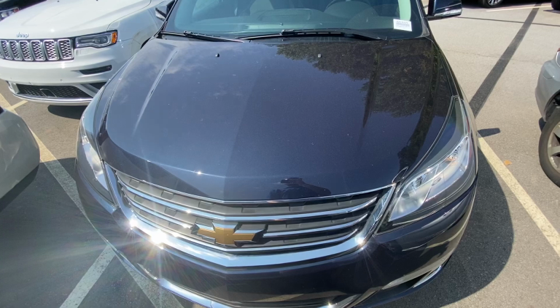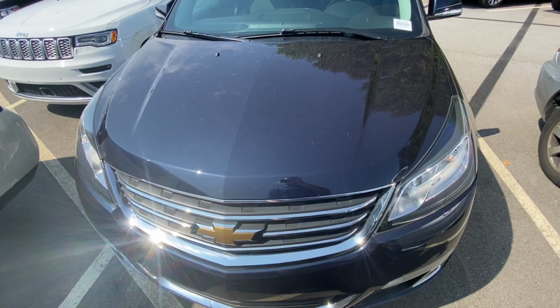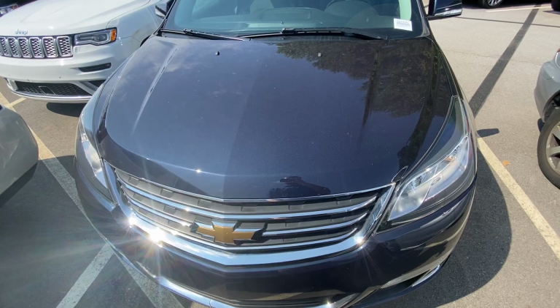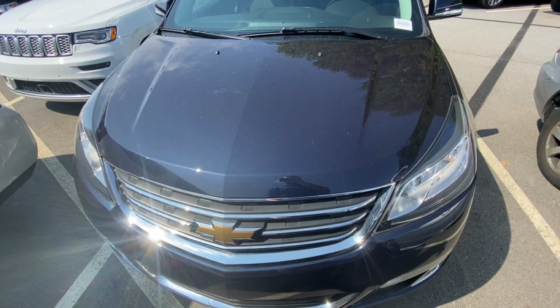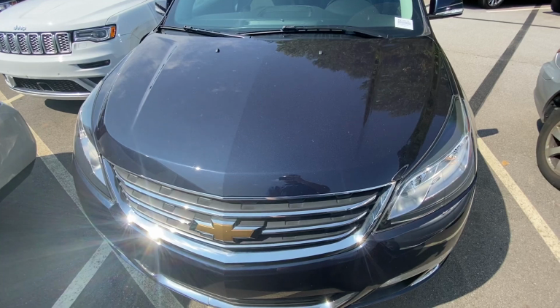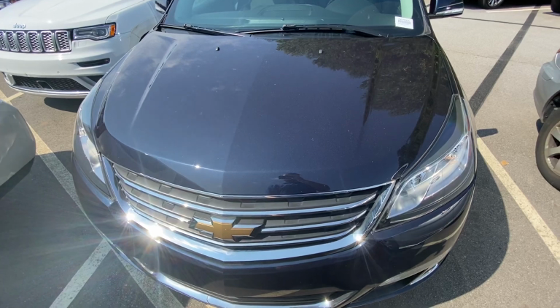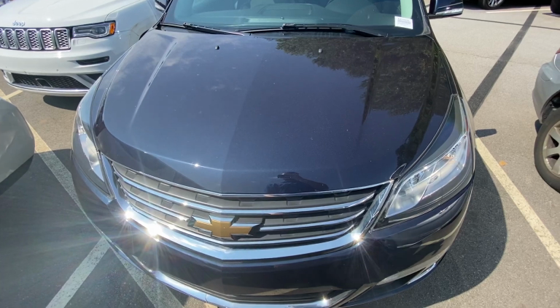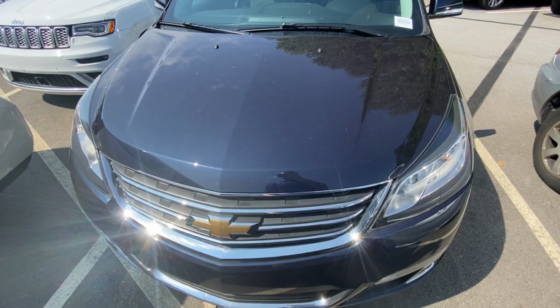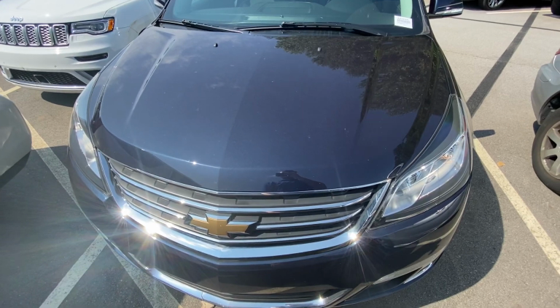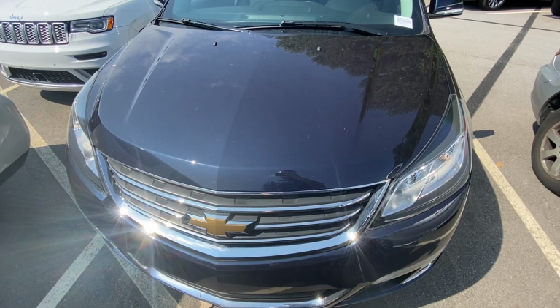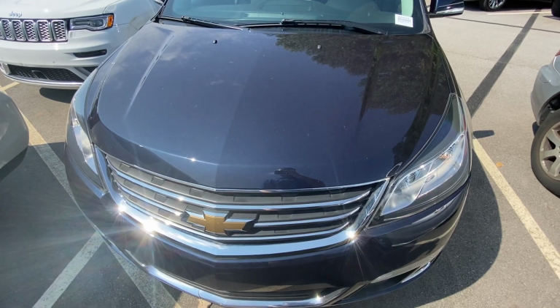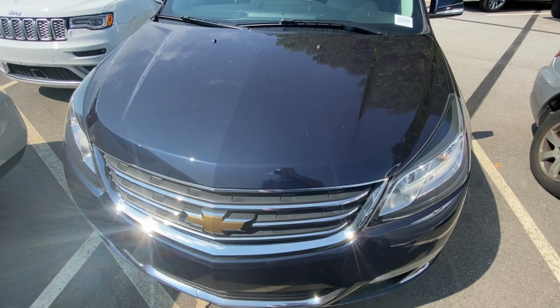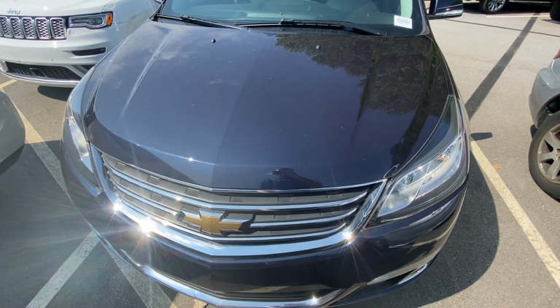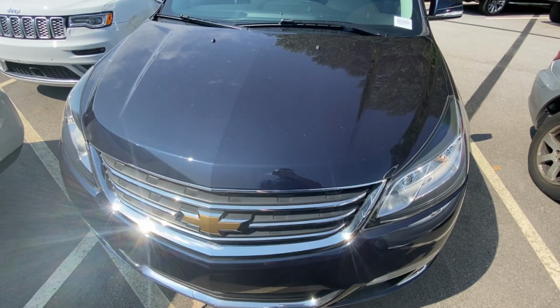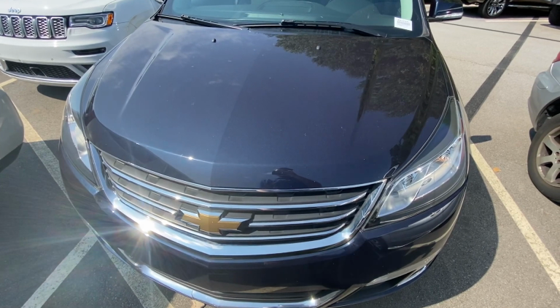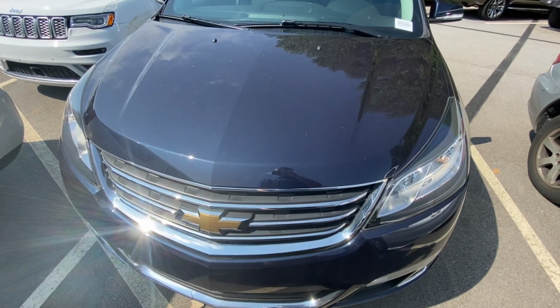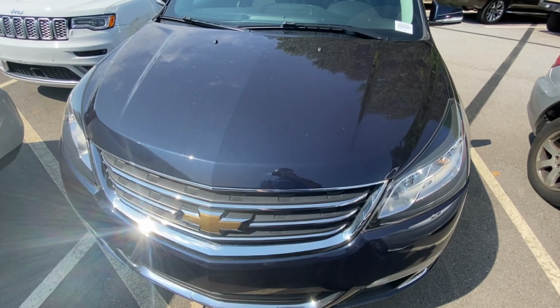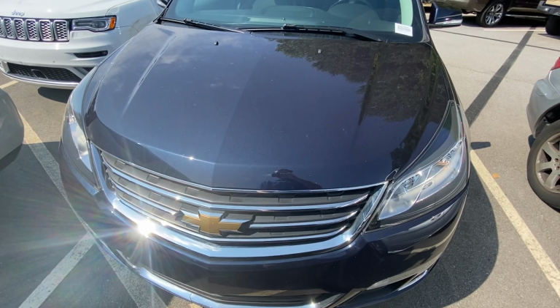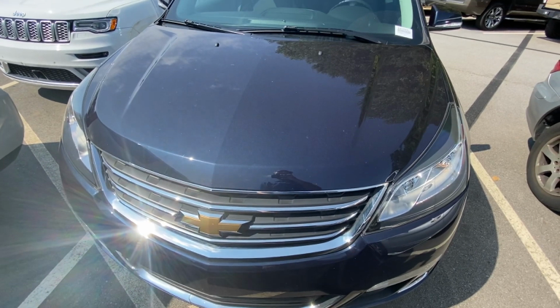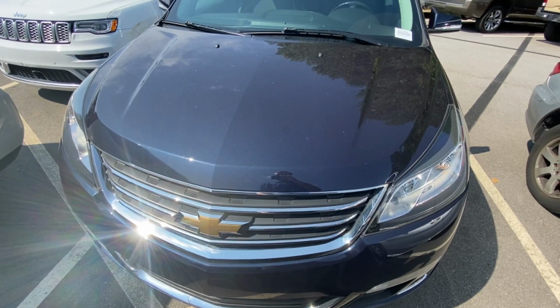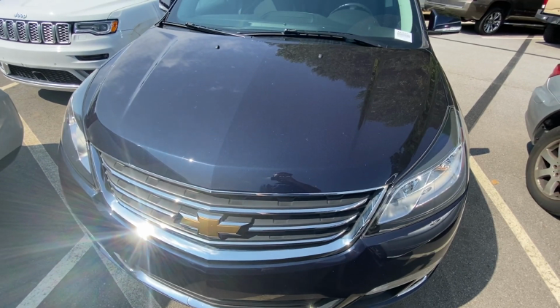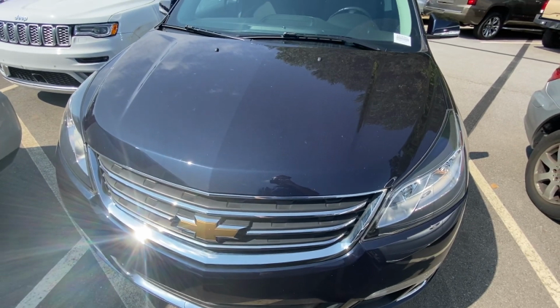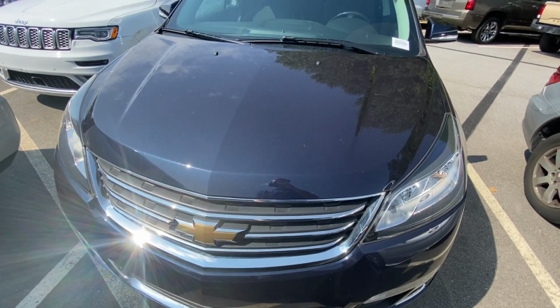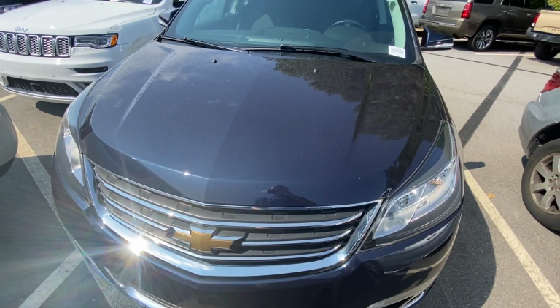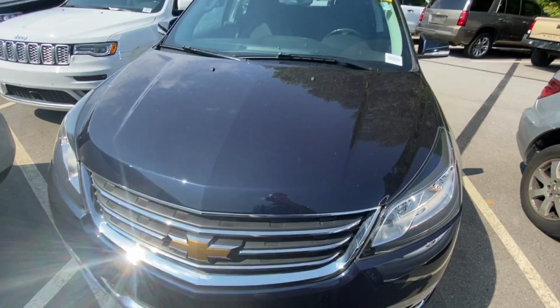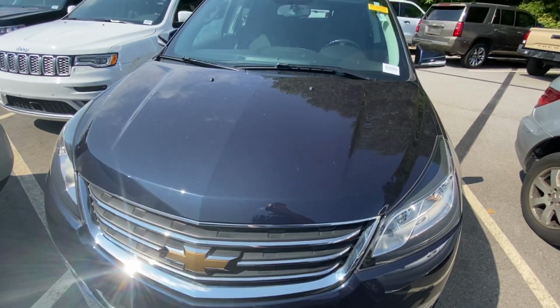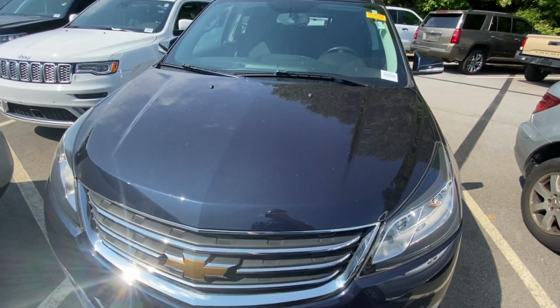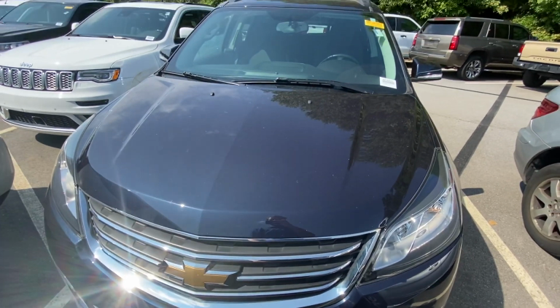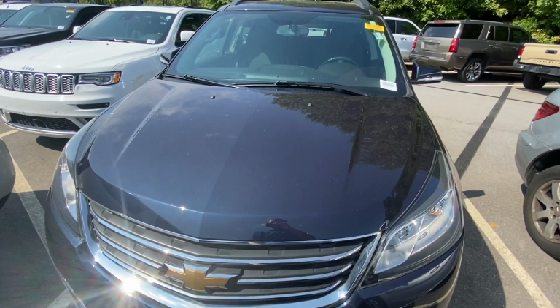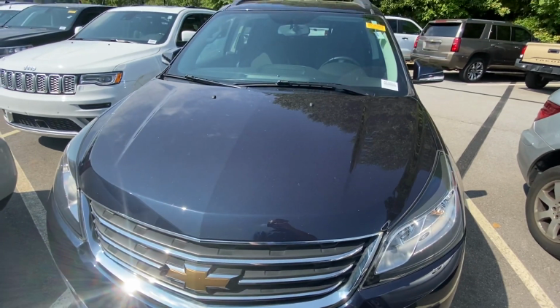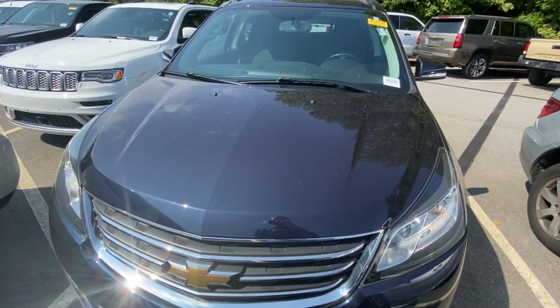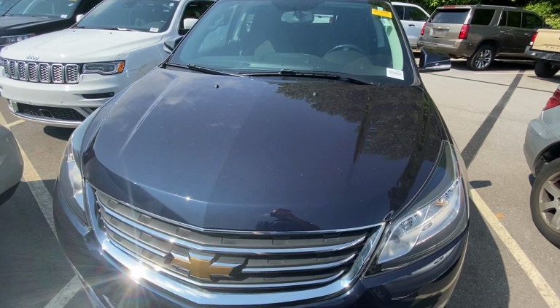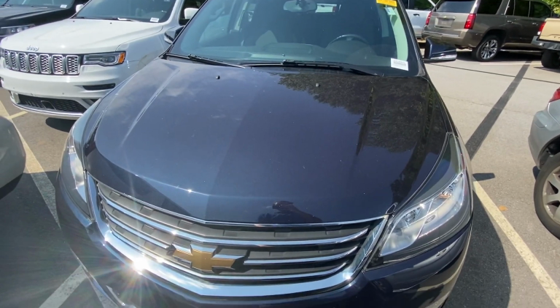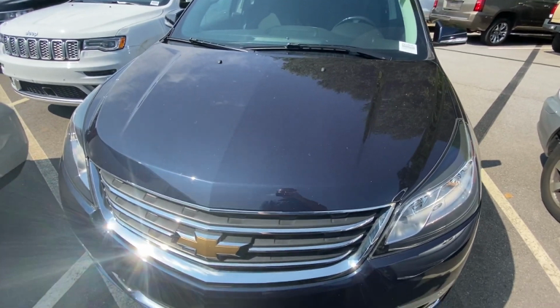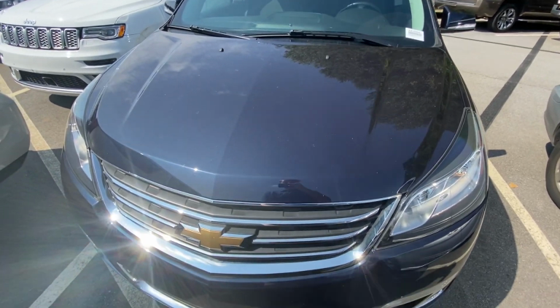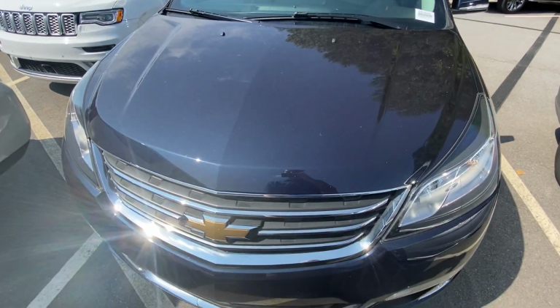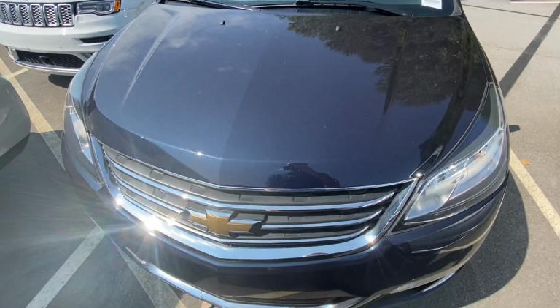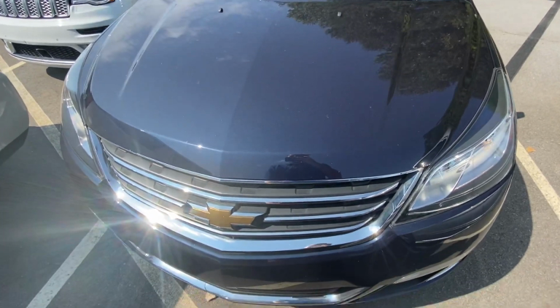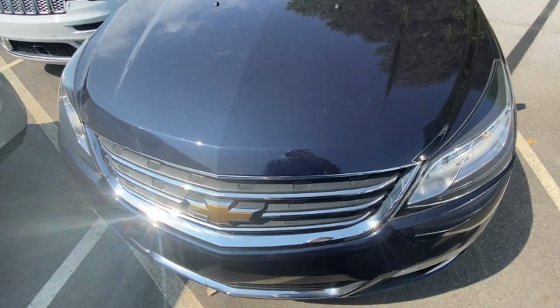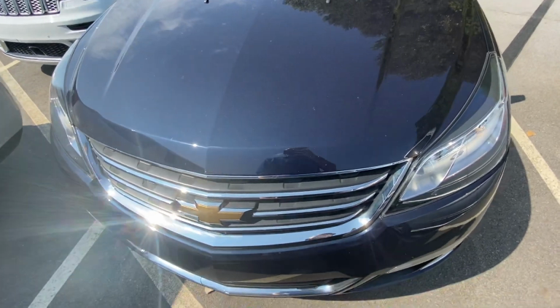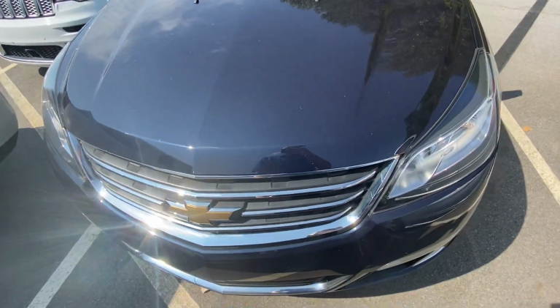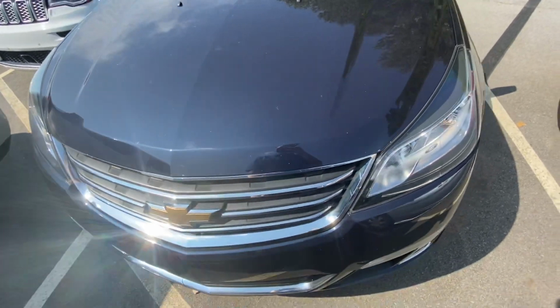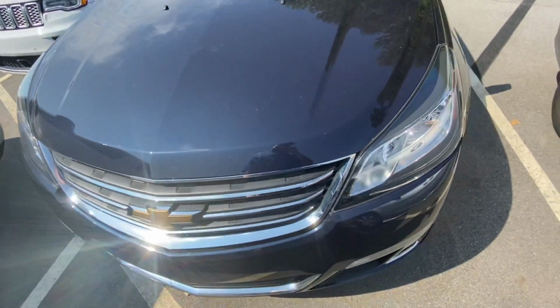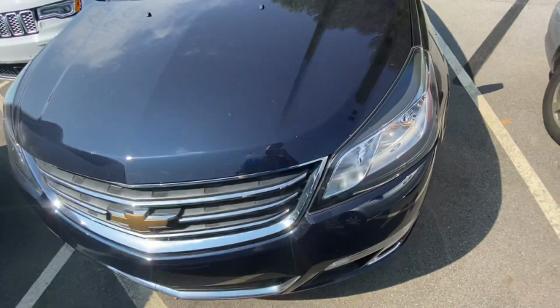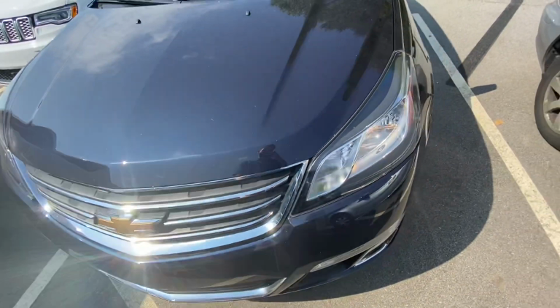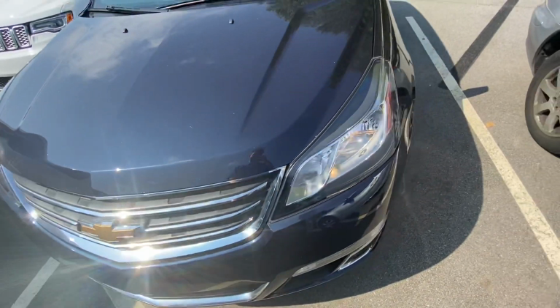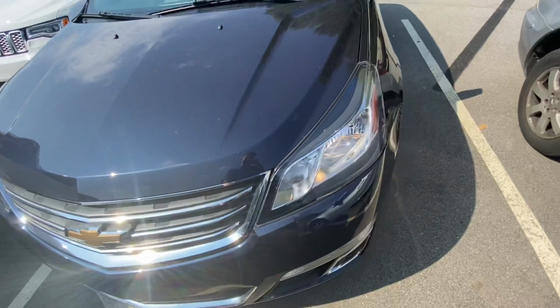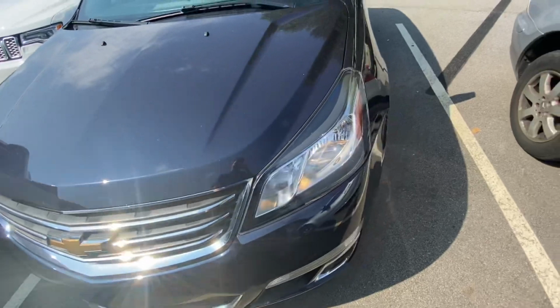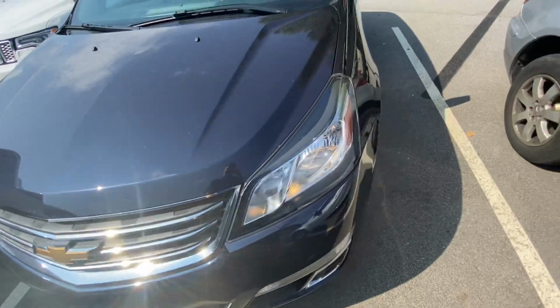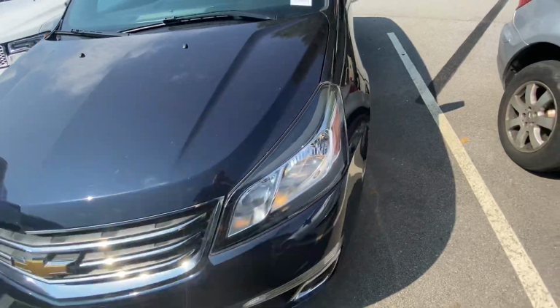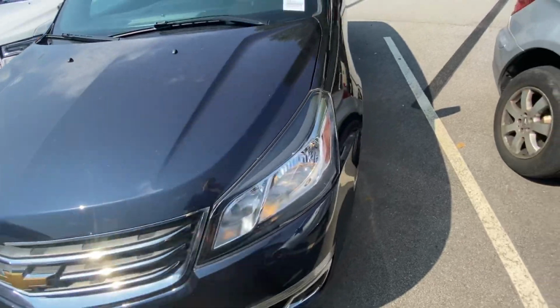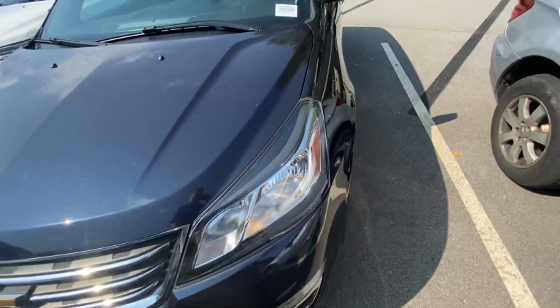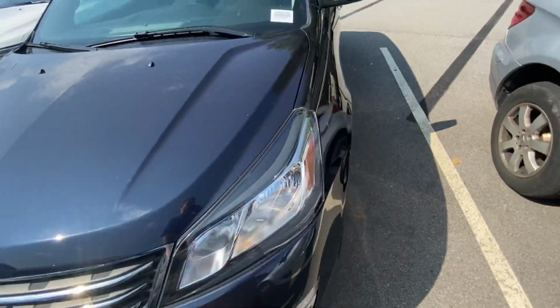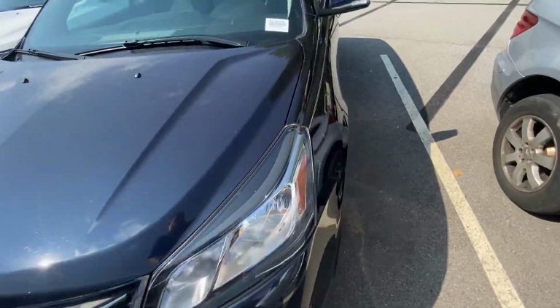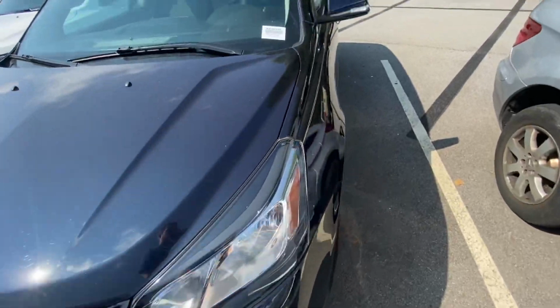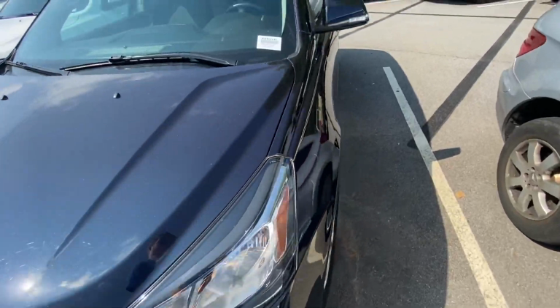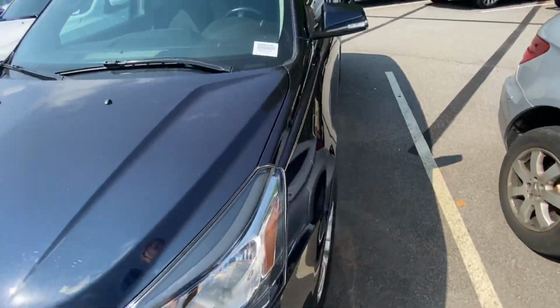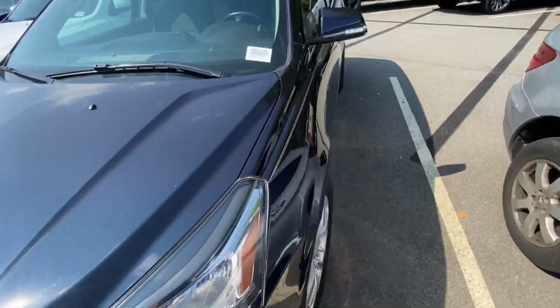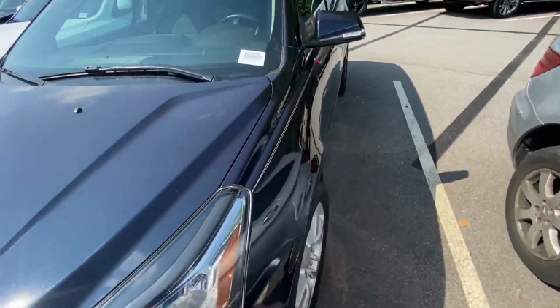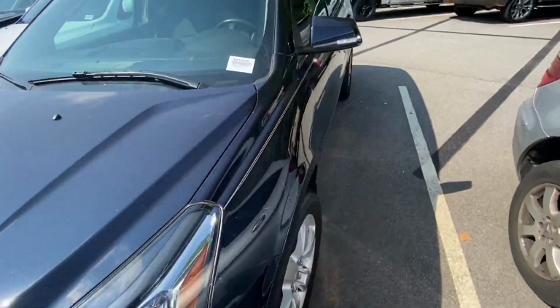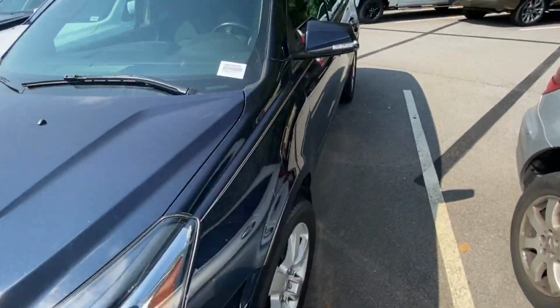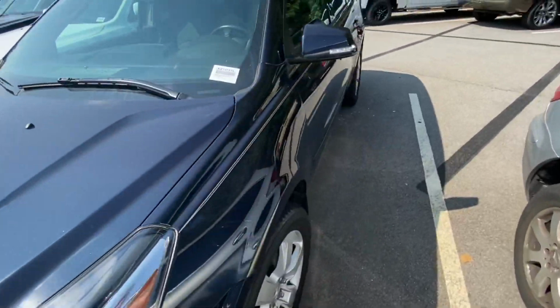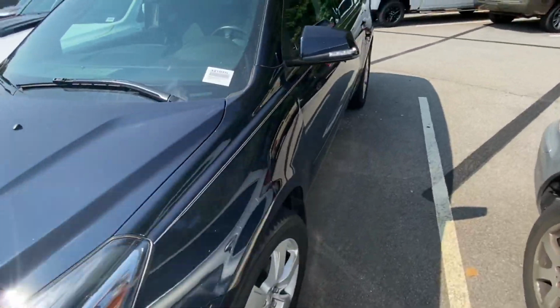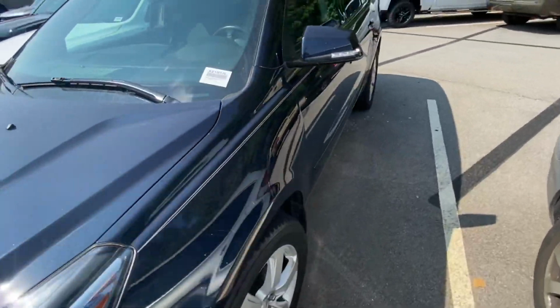Hey there, this is Caleb at Rick Hendricks Chevrolet in Buford. I'd like to thank you for your inquiry on our 2016 Chevrolet Traverse LT.